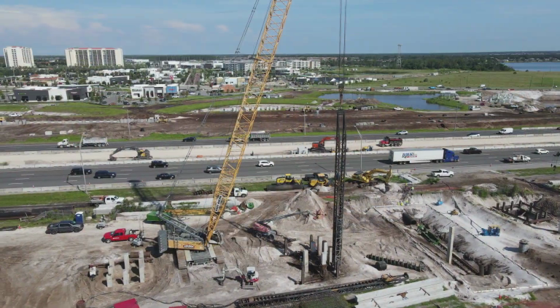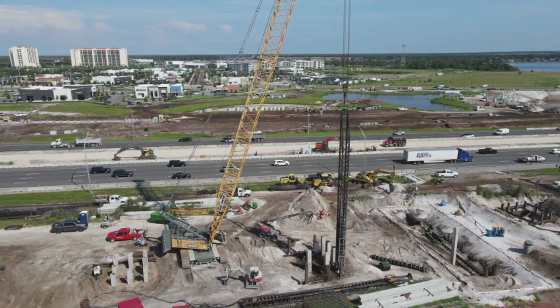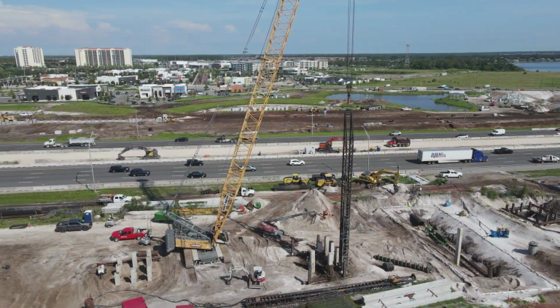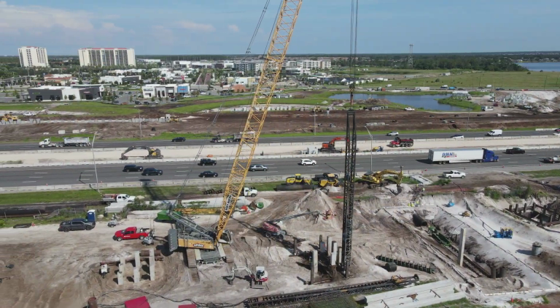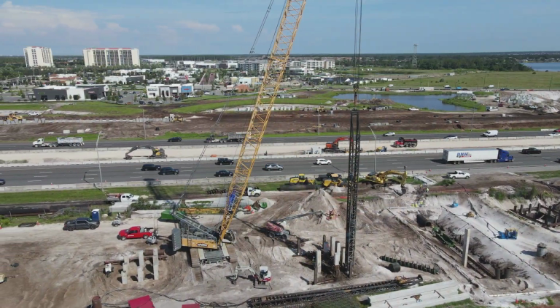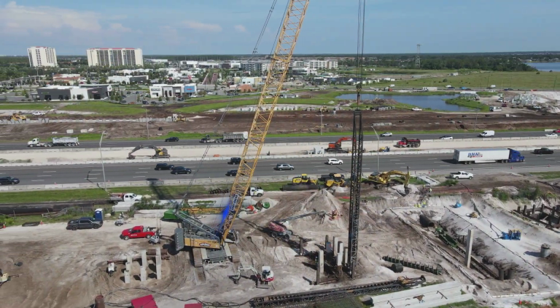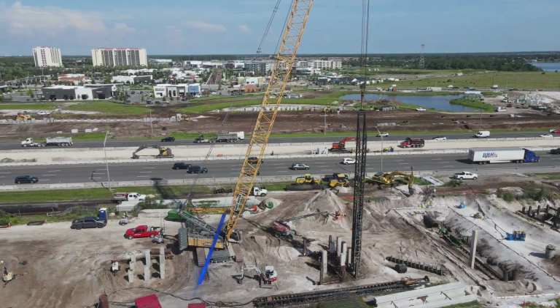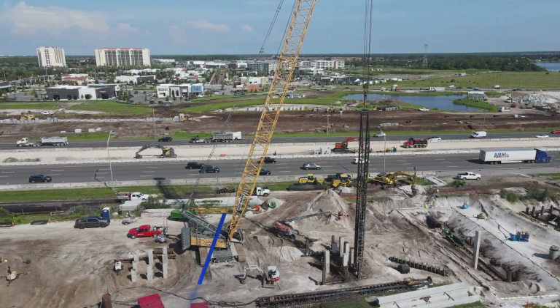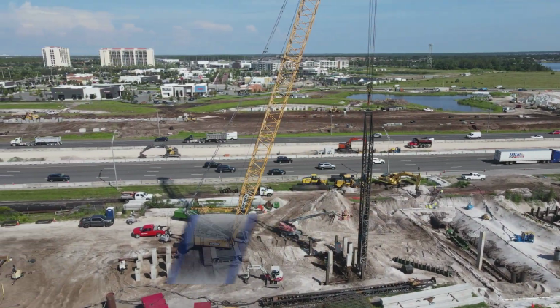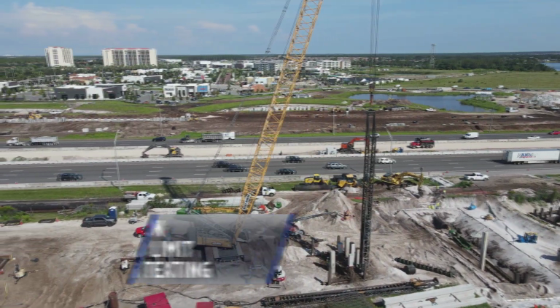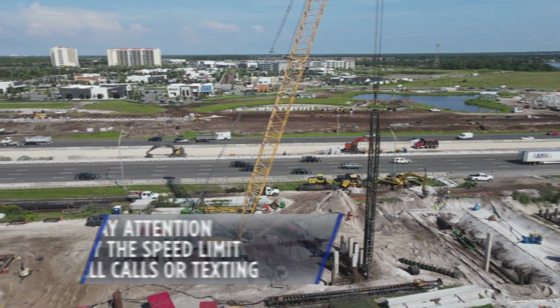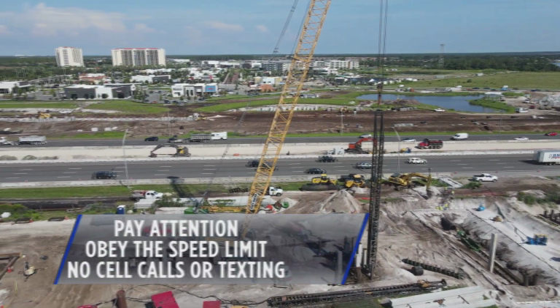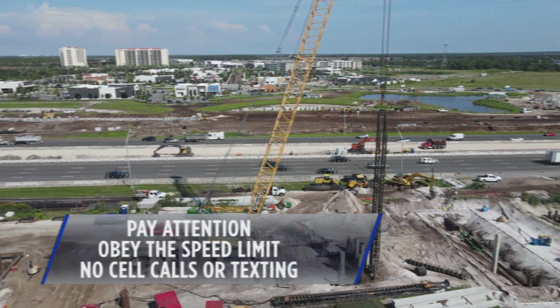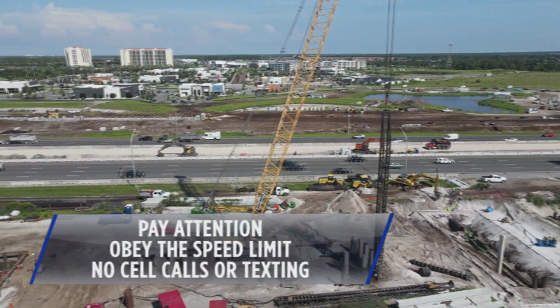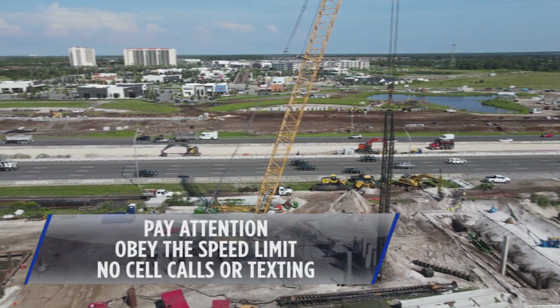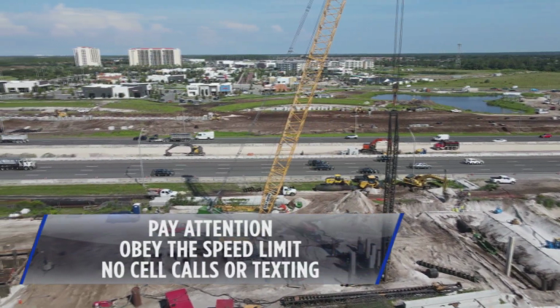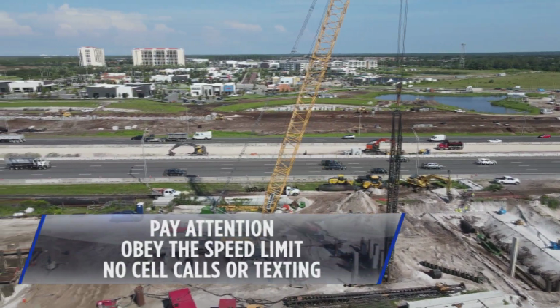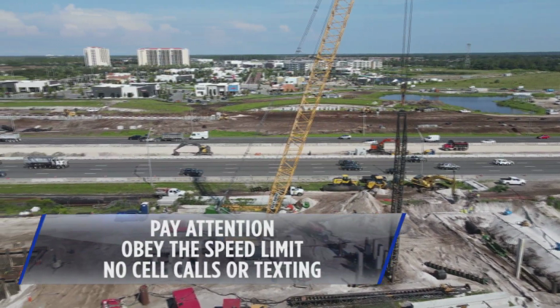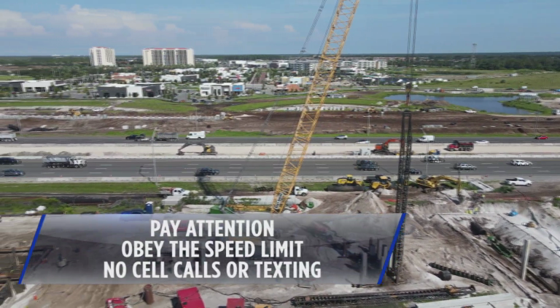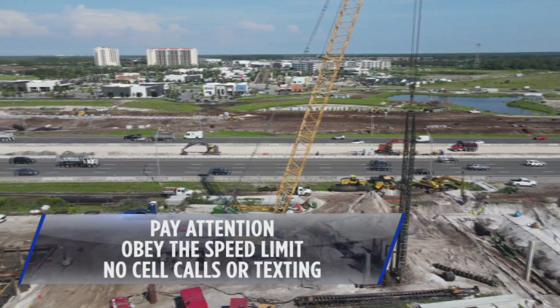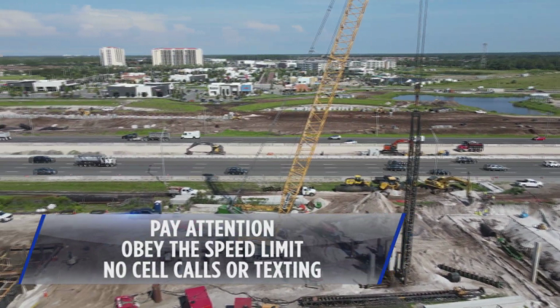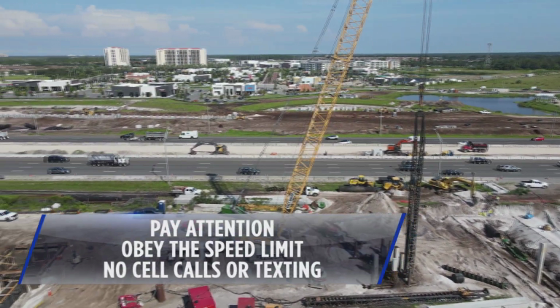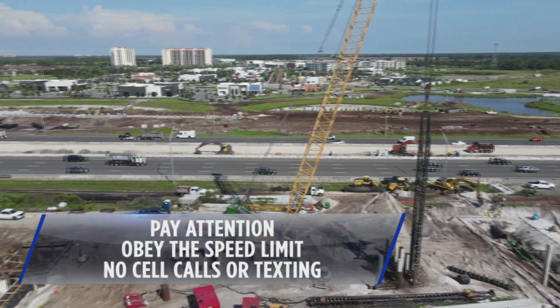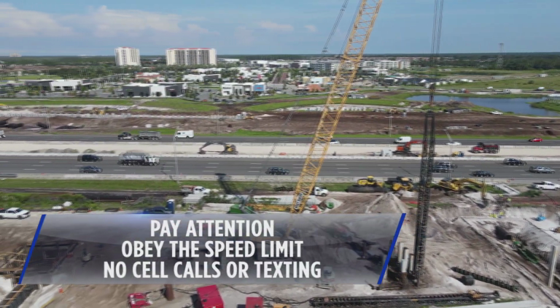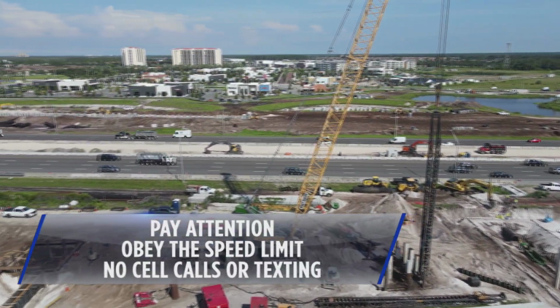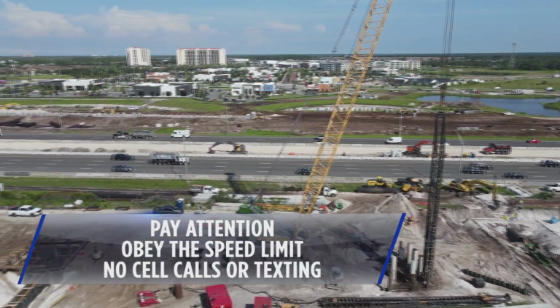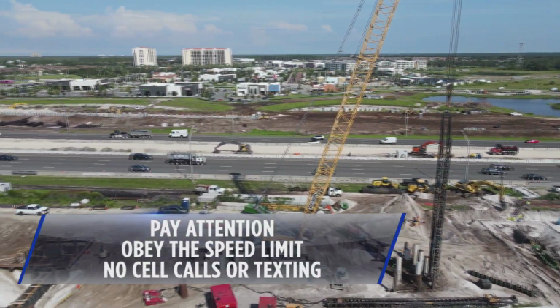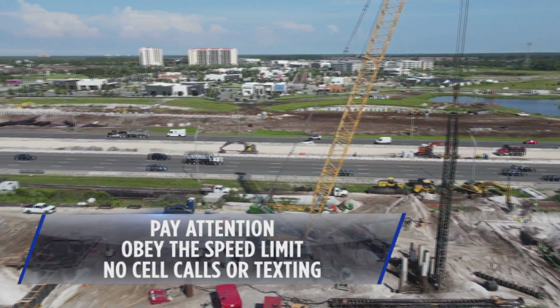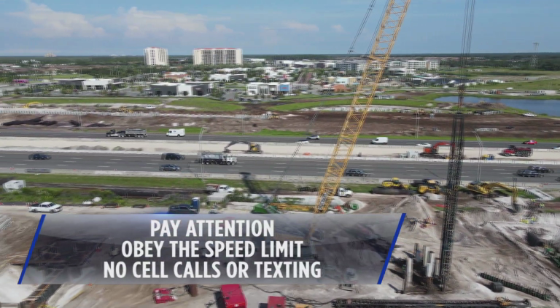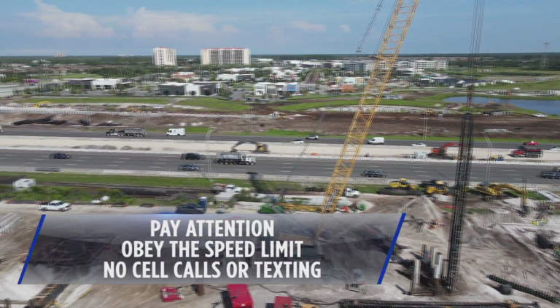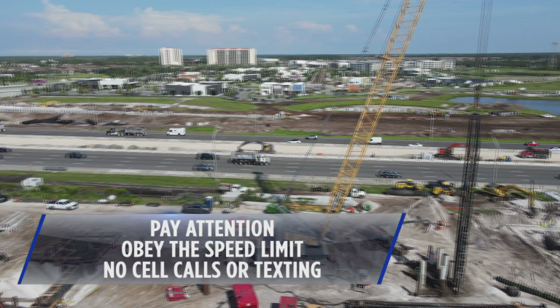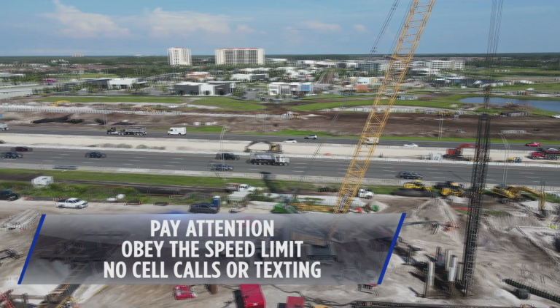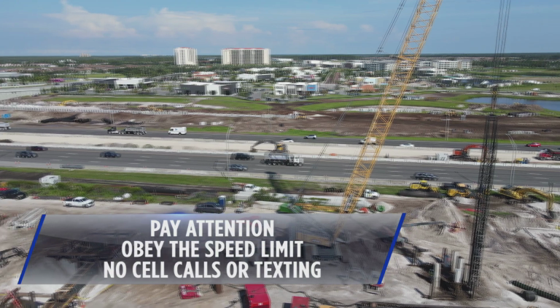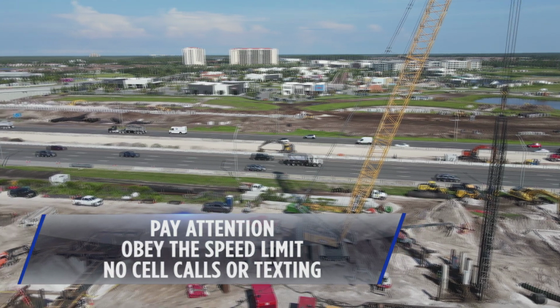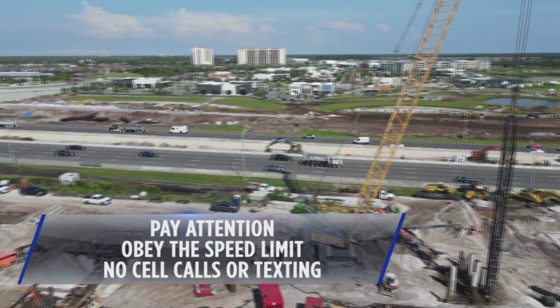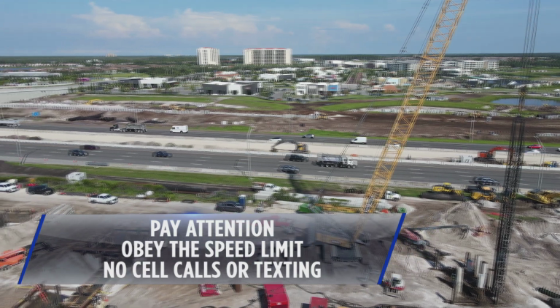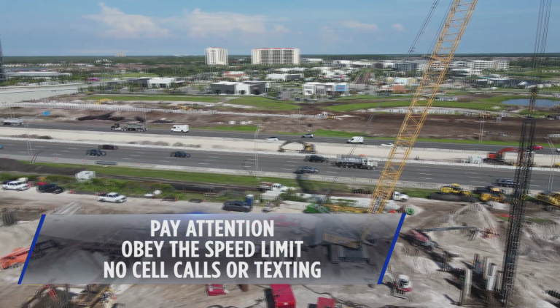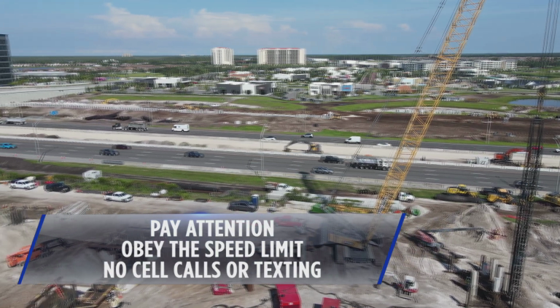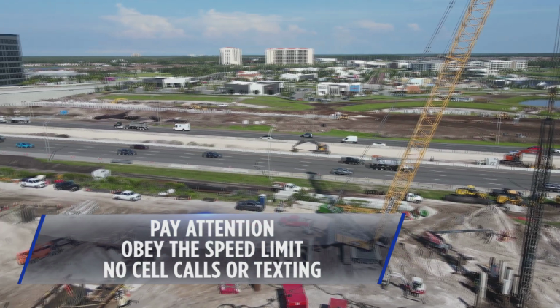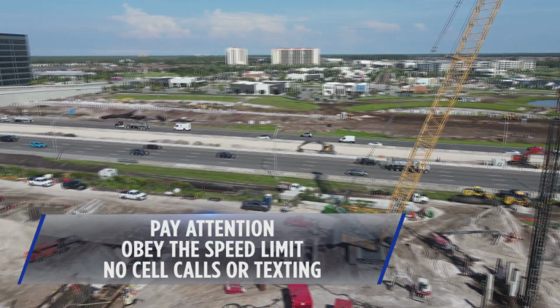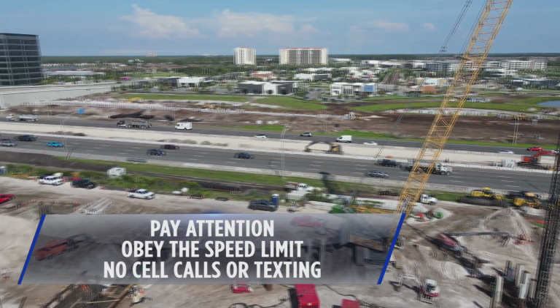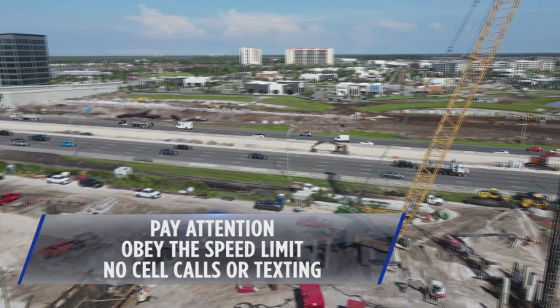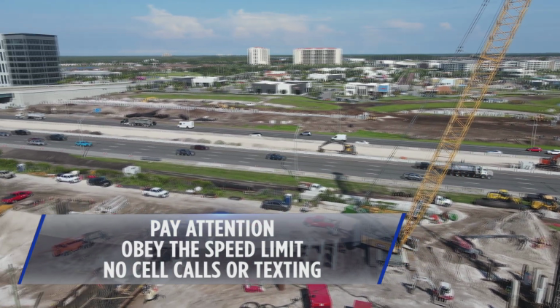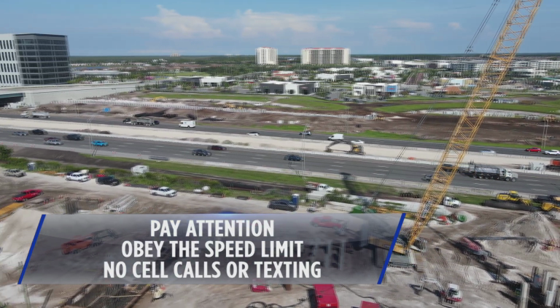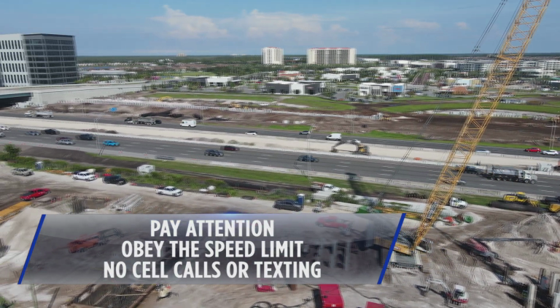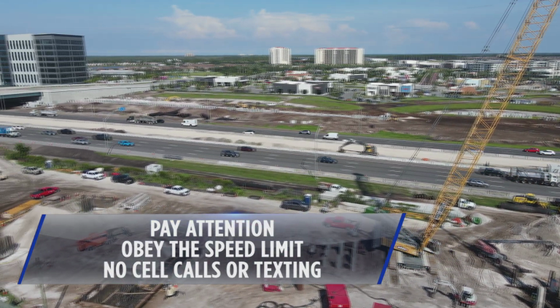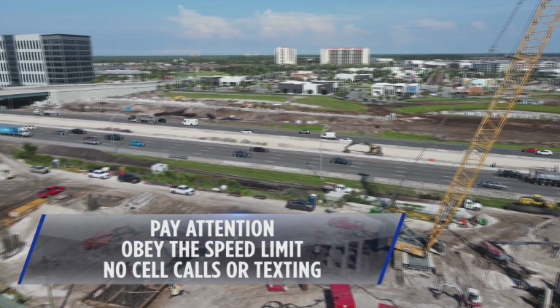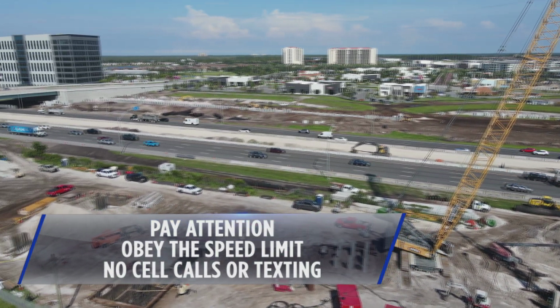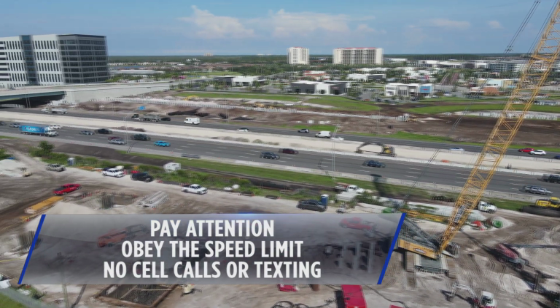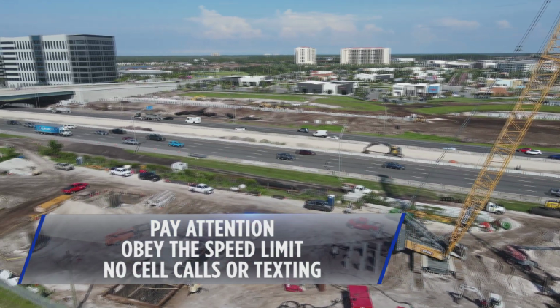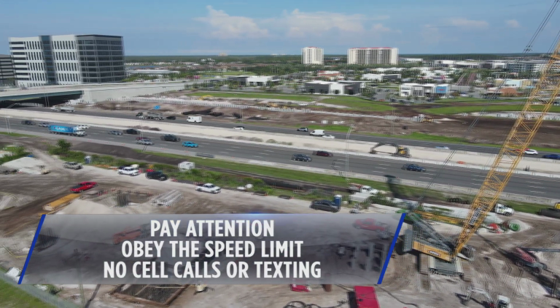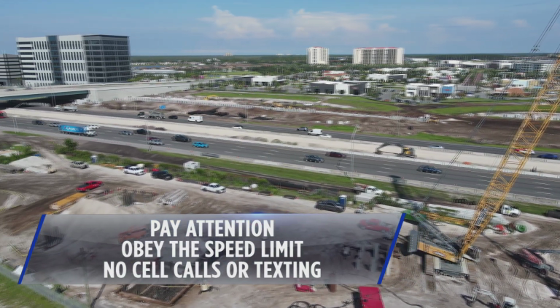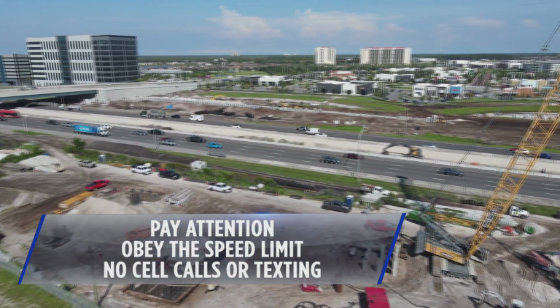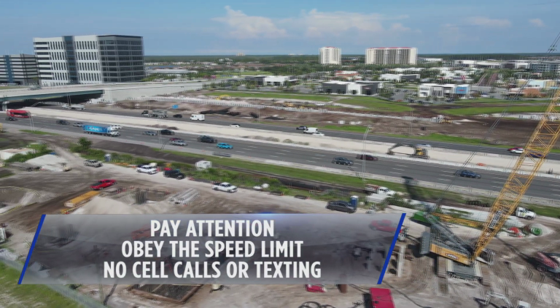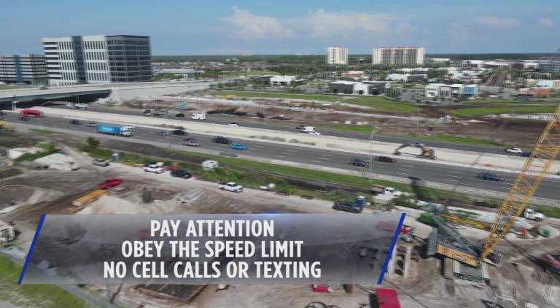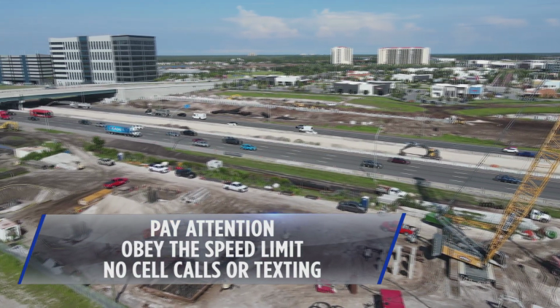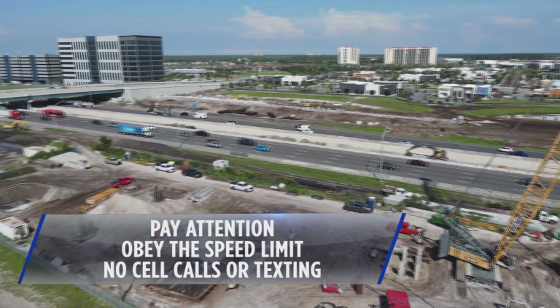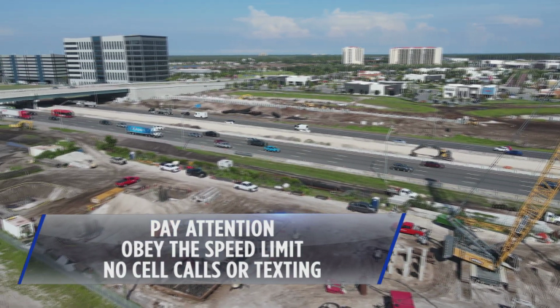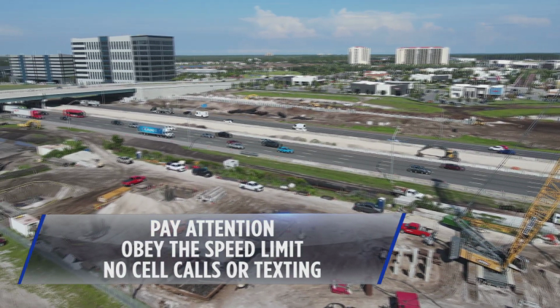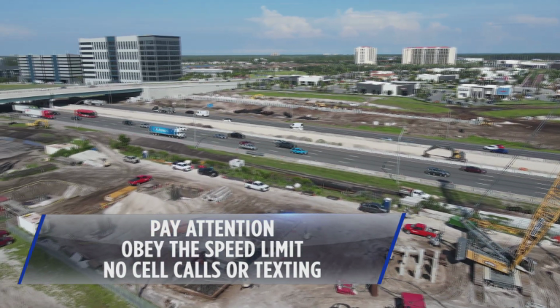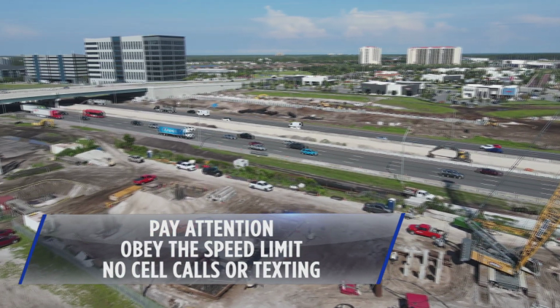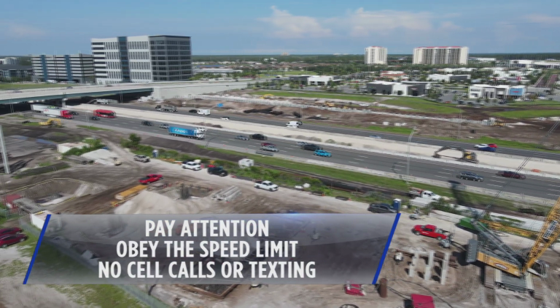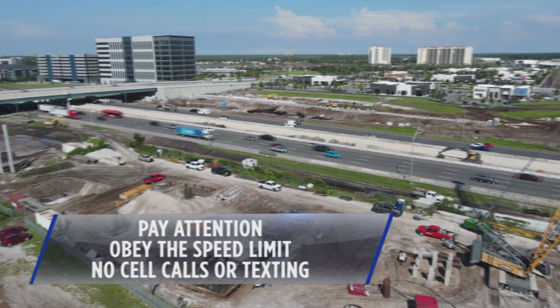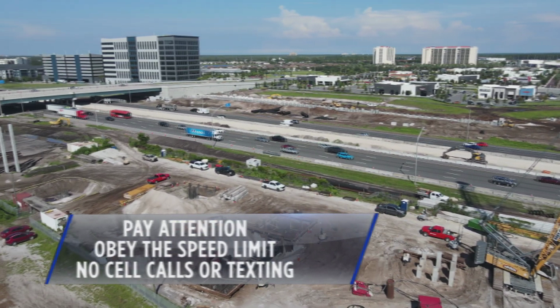When driving through the work zone, pay attention and obey the posted speed limits. Don't be distracted by cell phone calls or by texting.